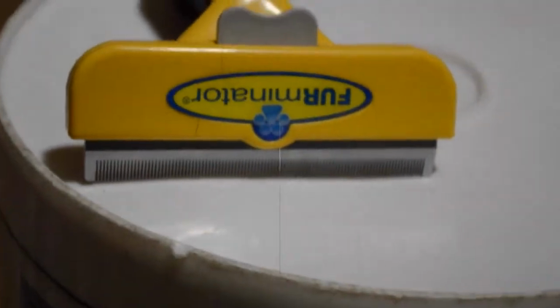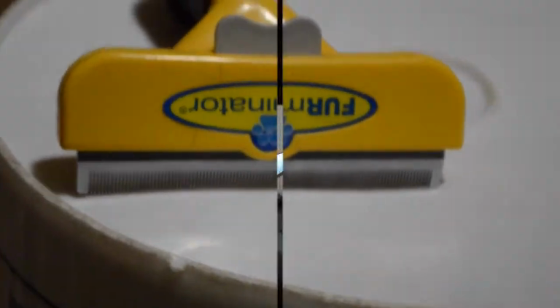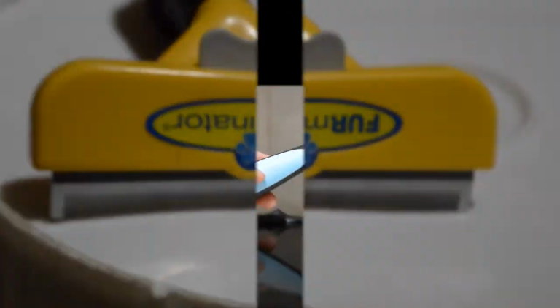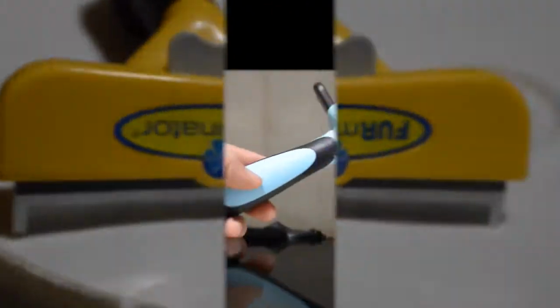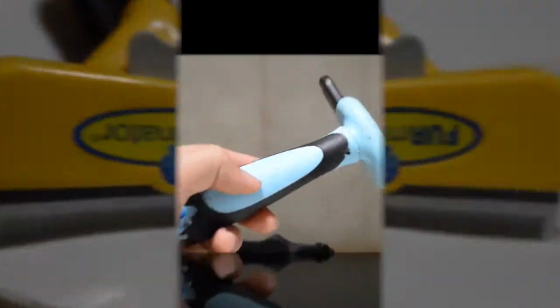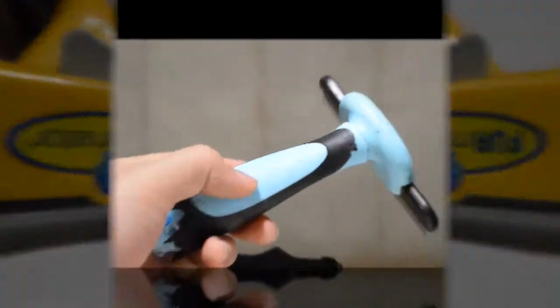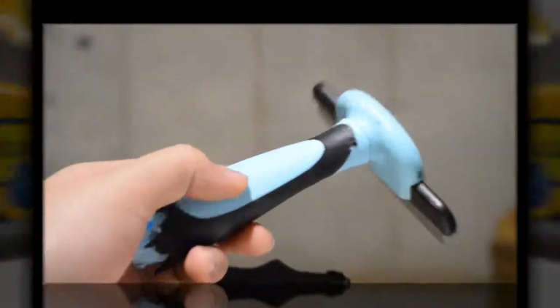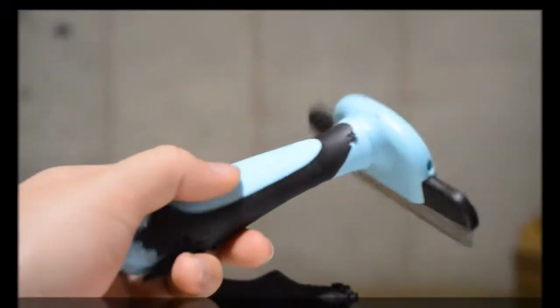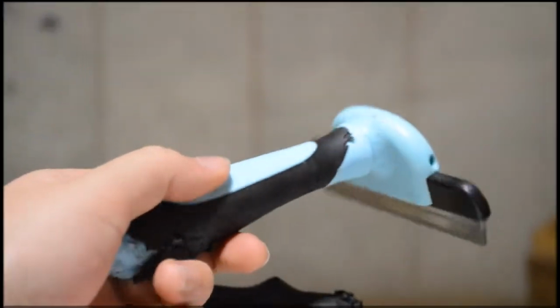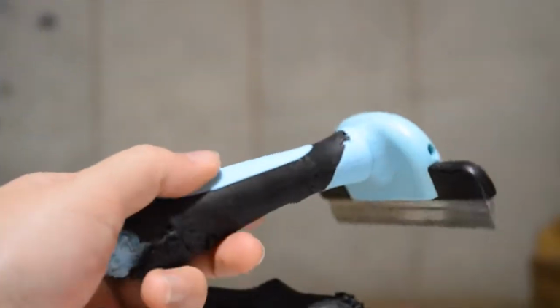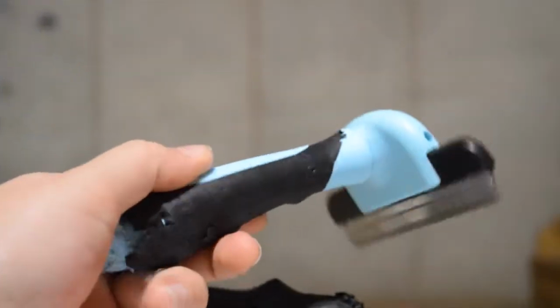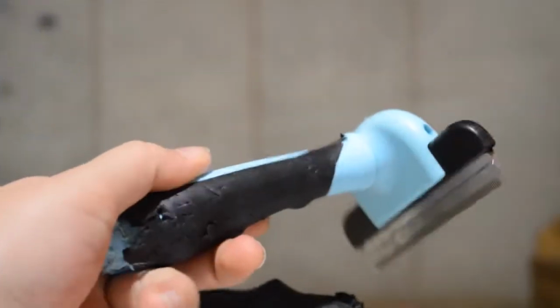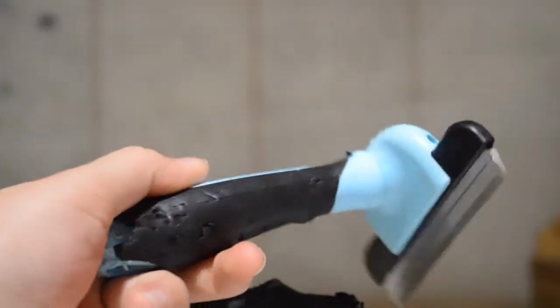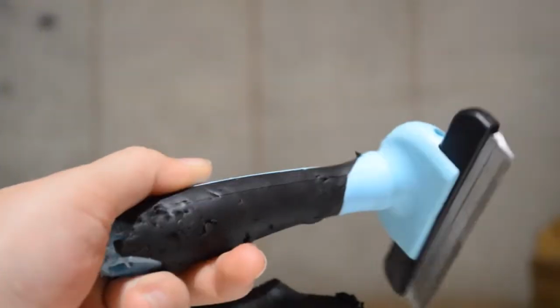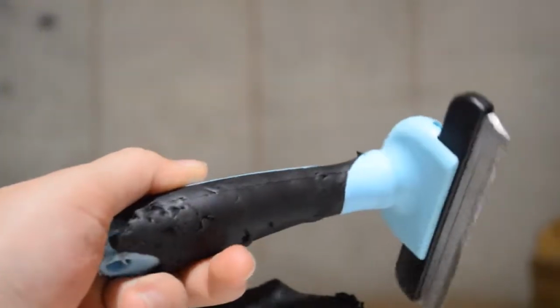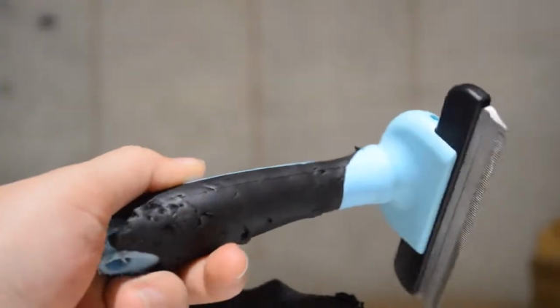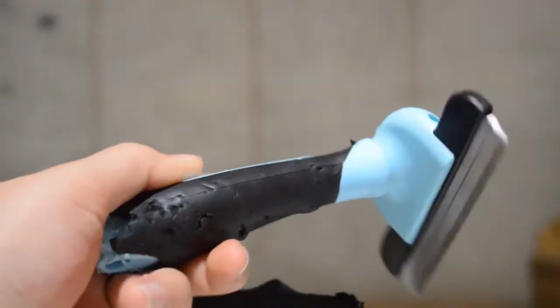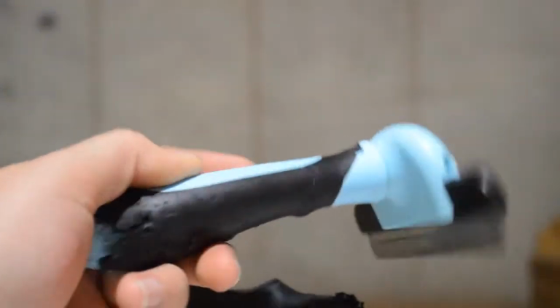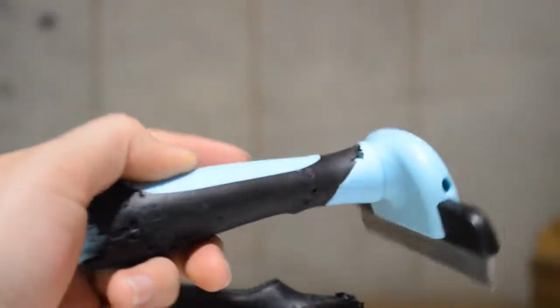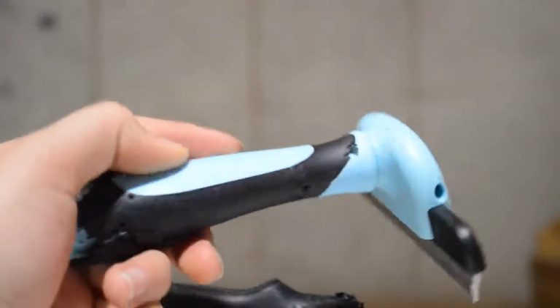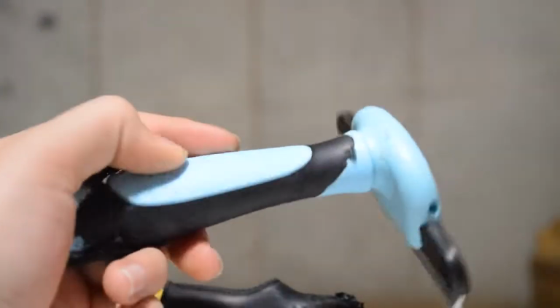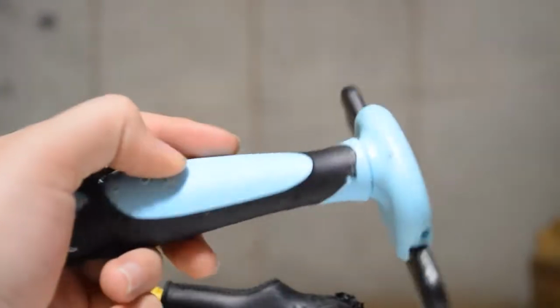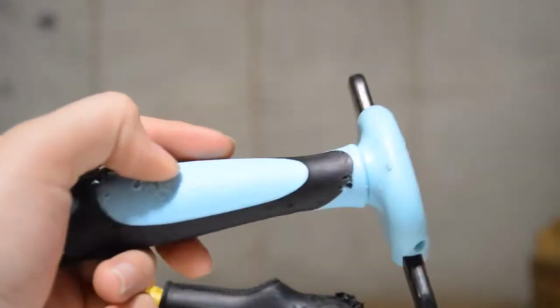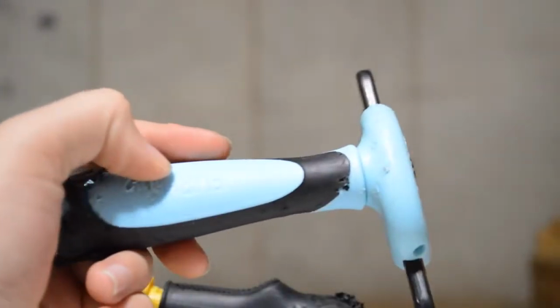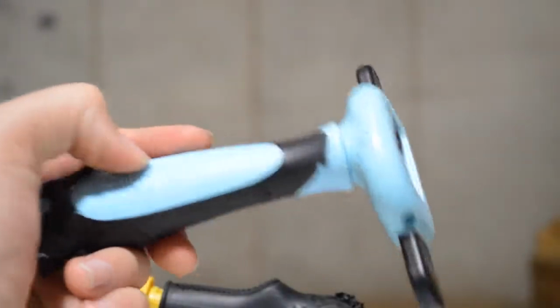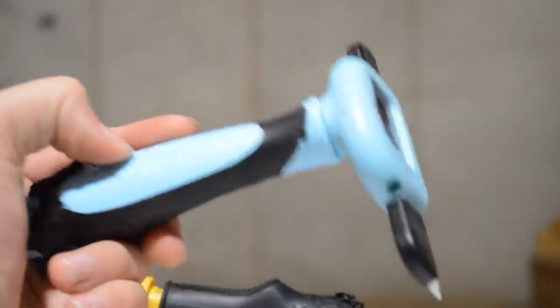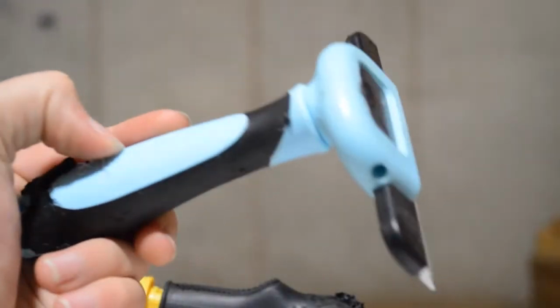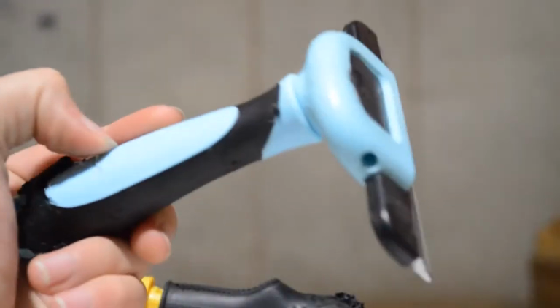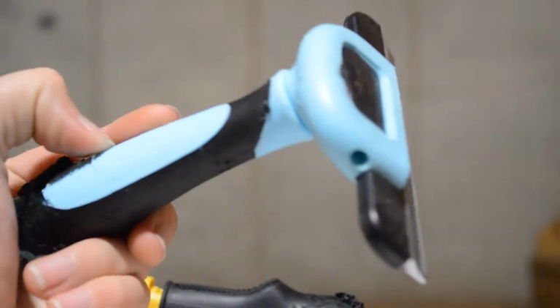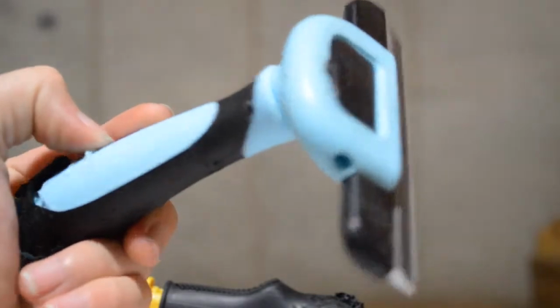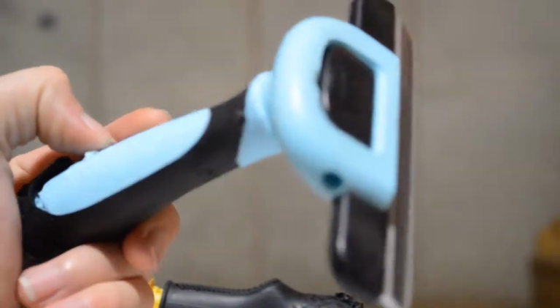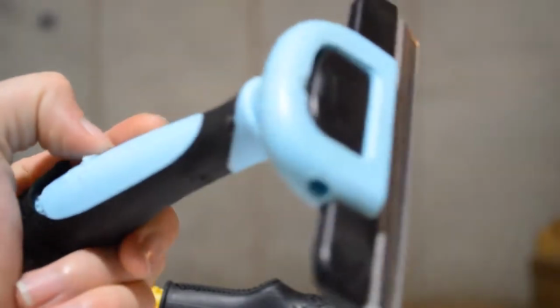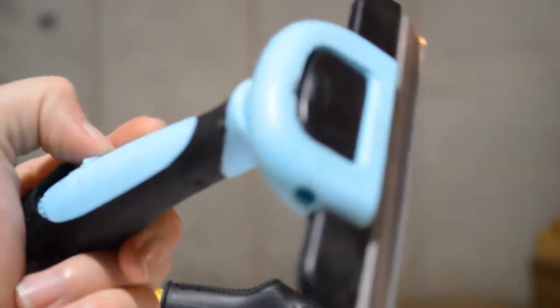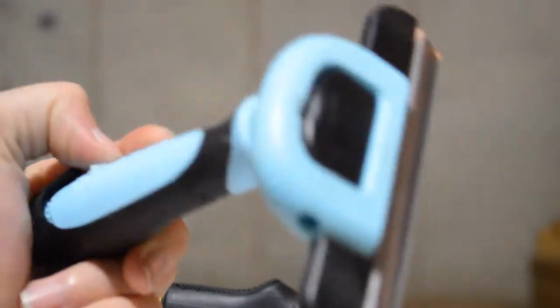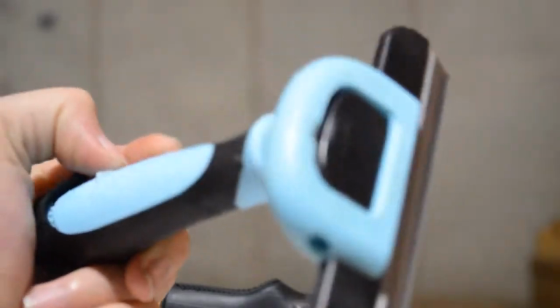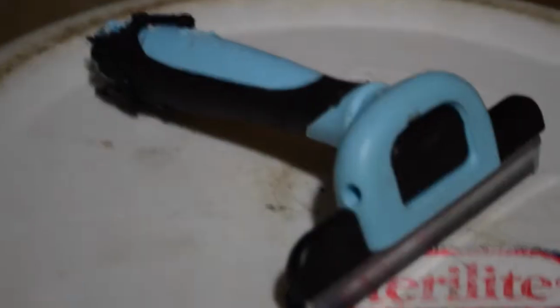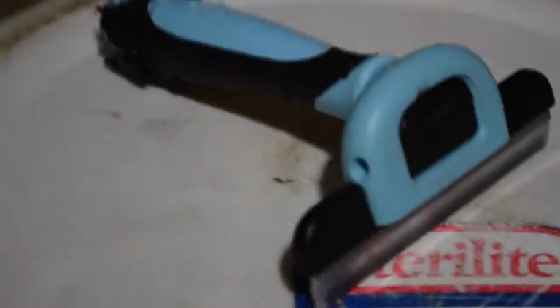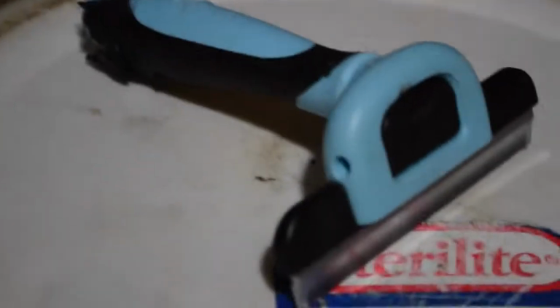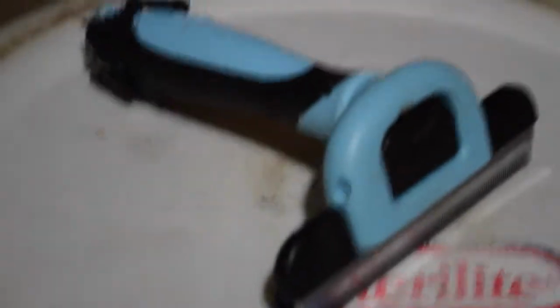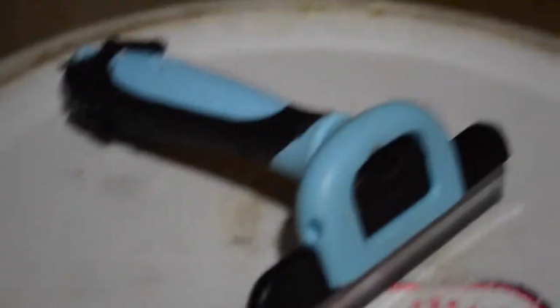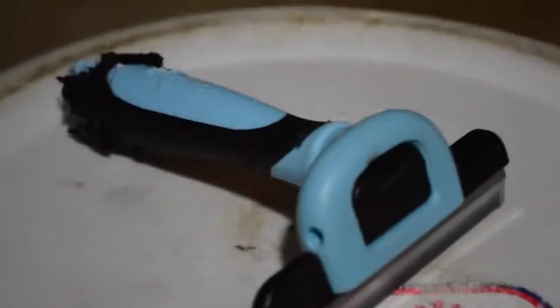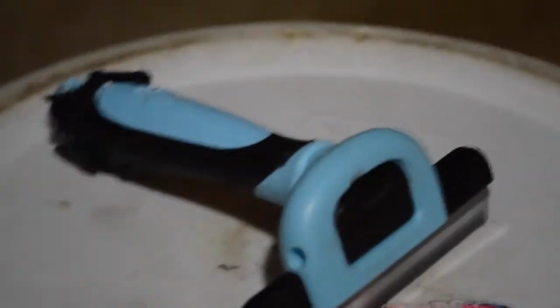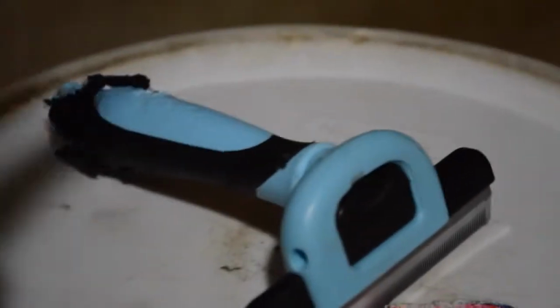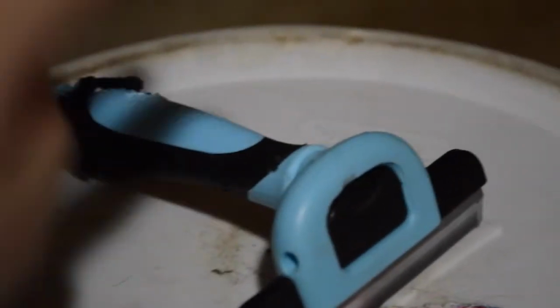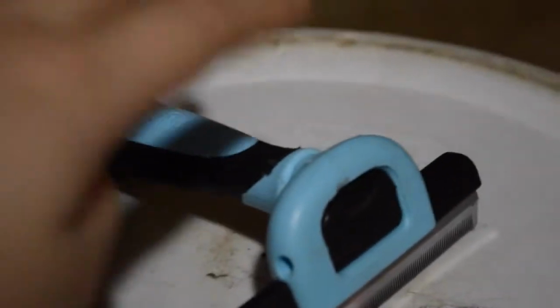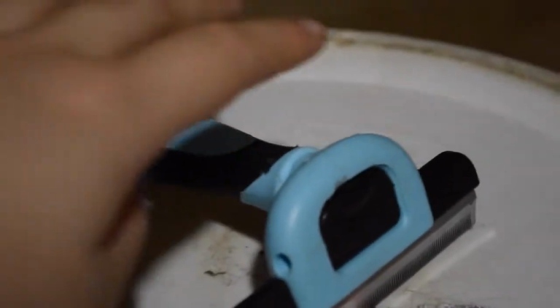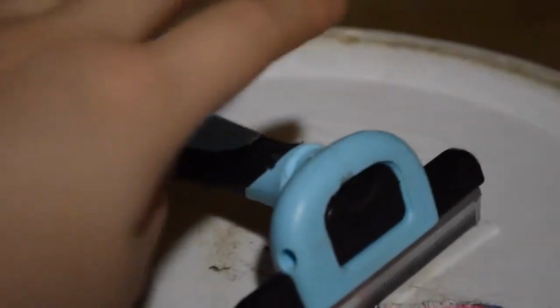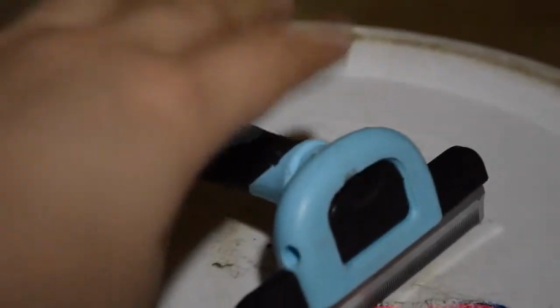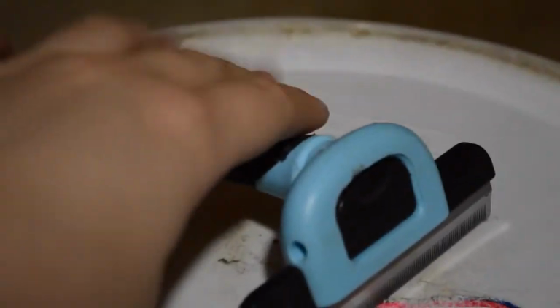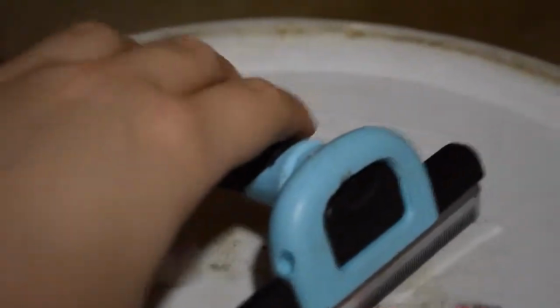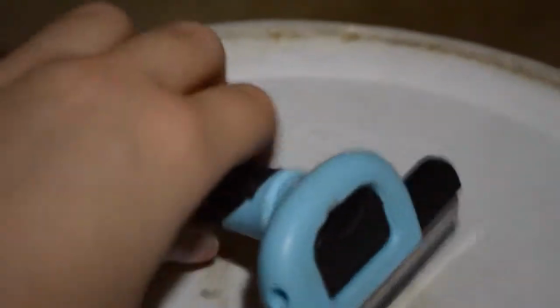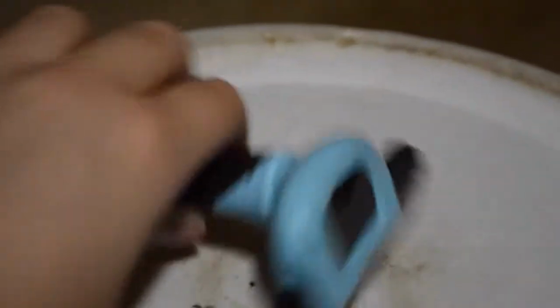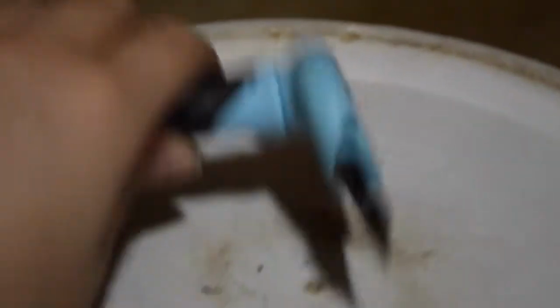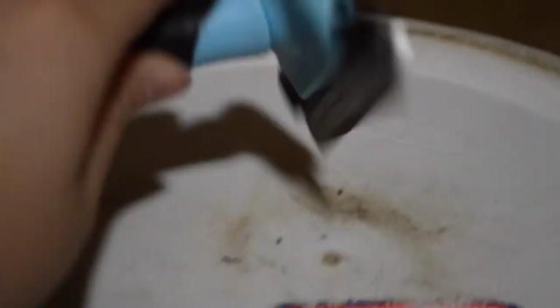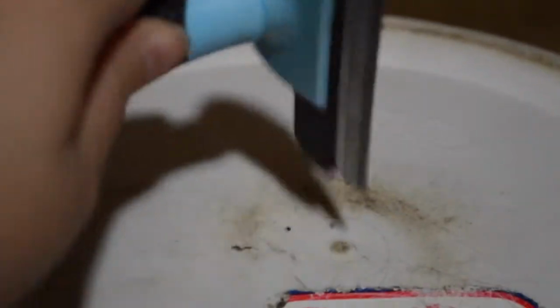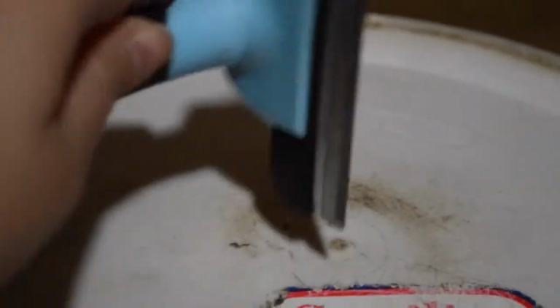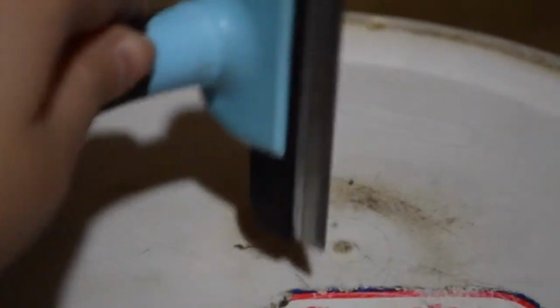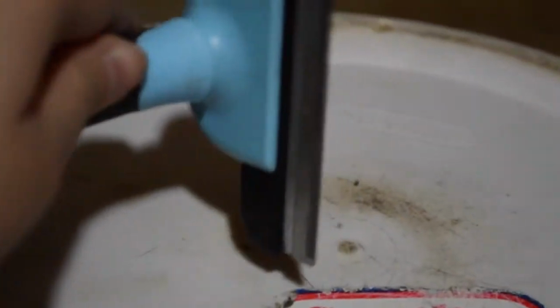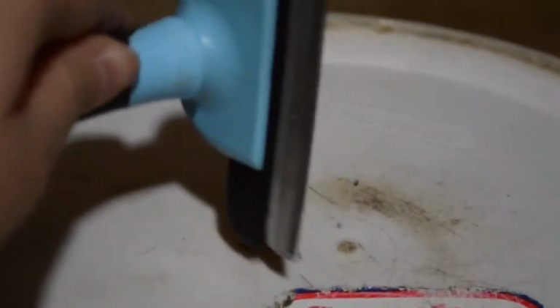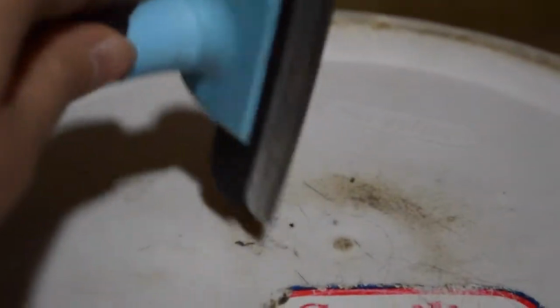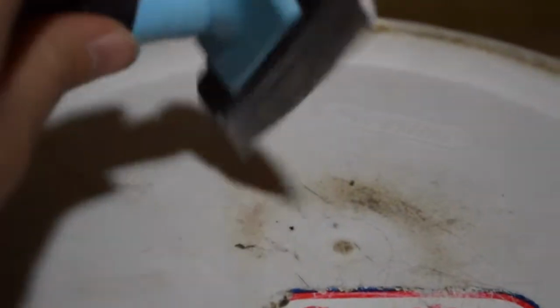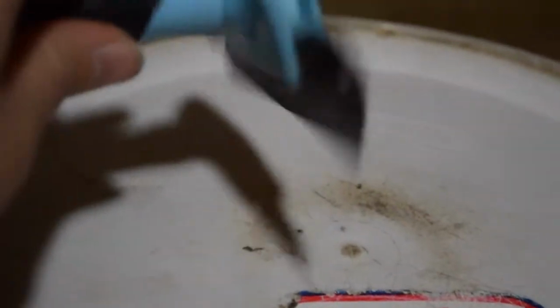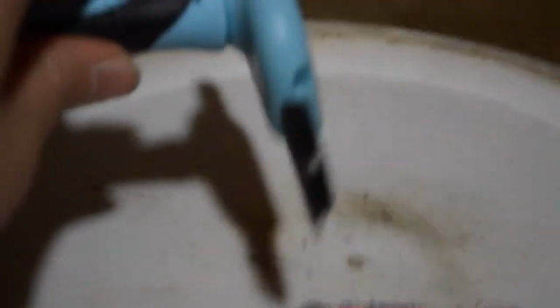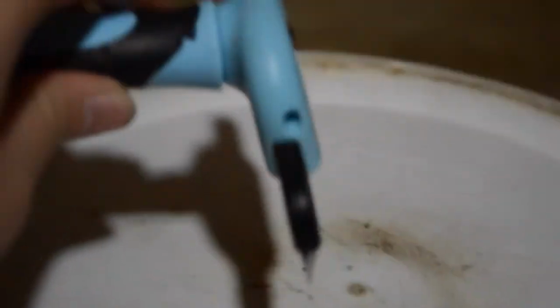Hey guys, welcome back to Simply Animals. Today we're doing a review on the Furminator.